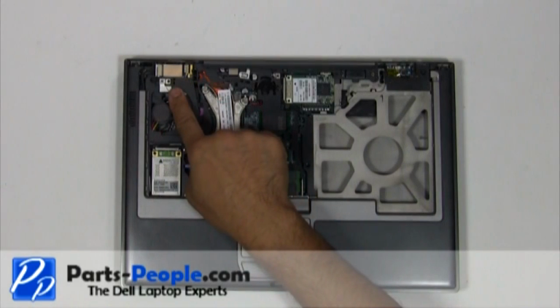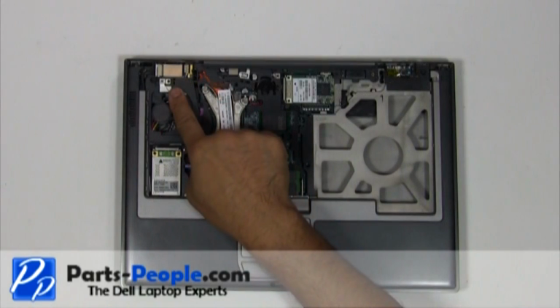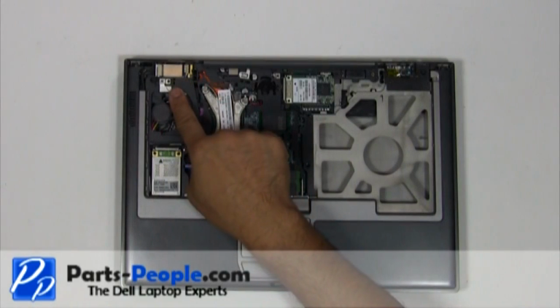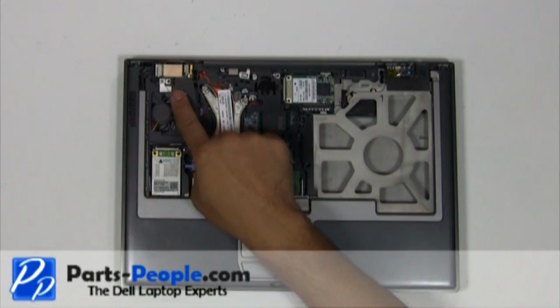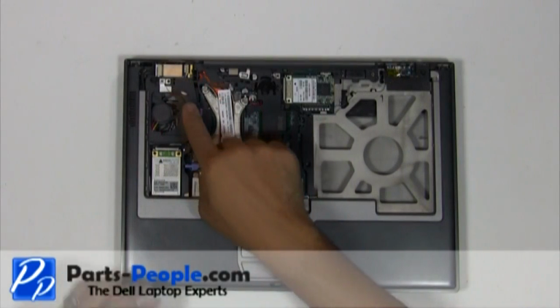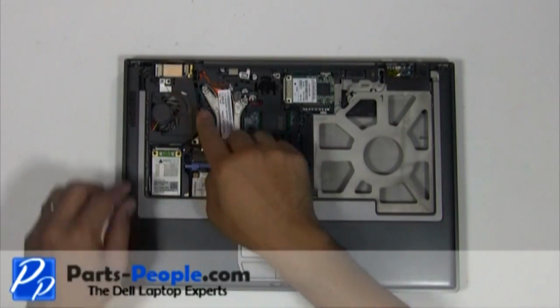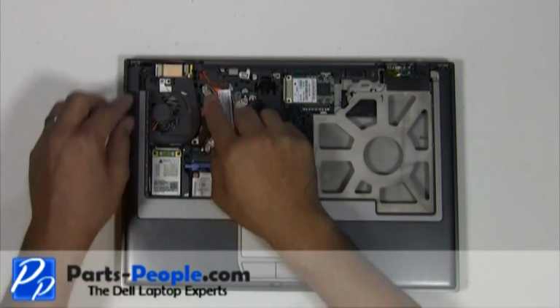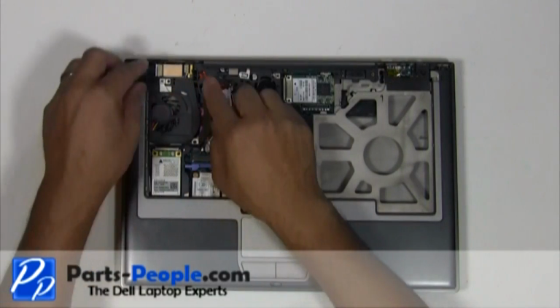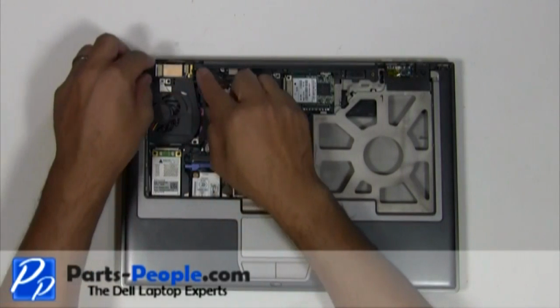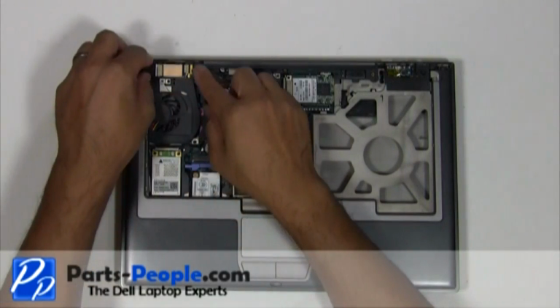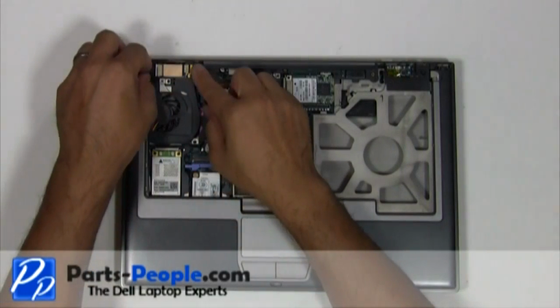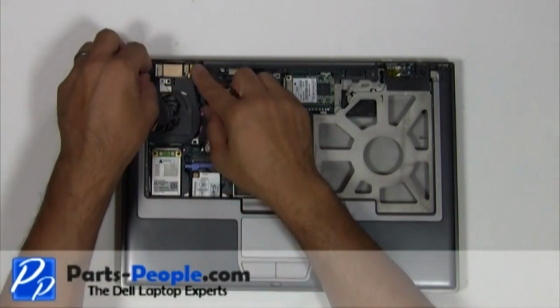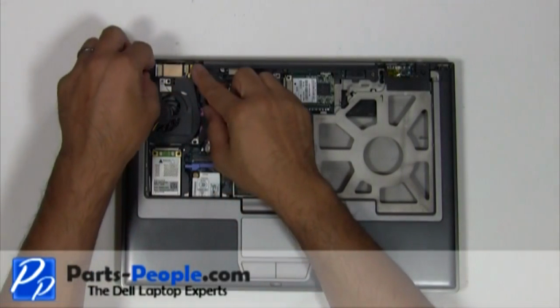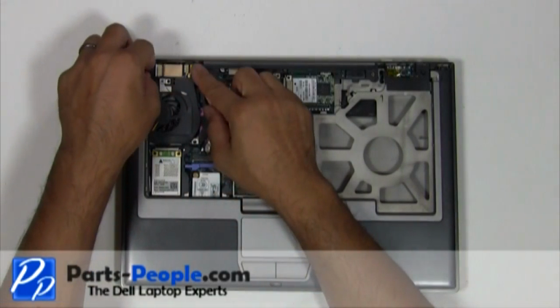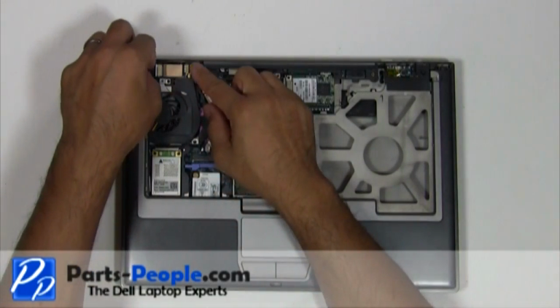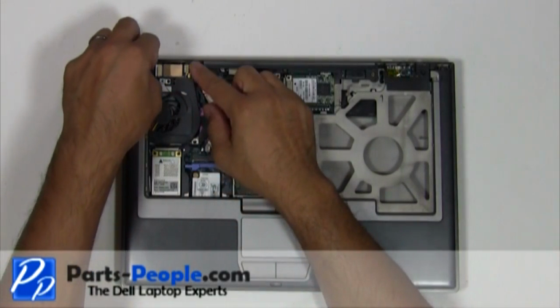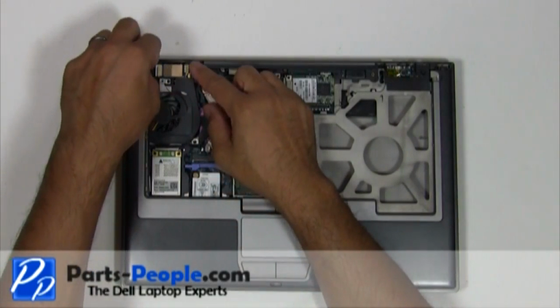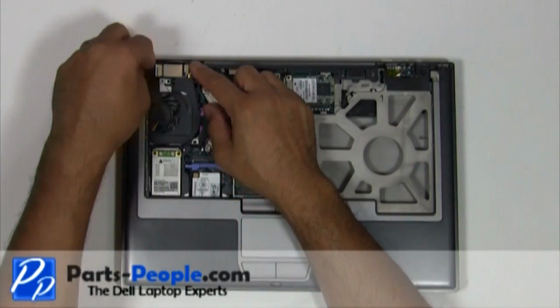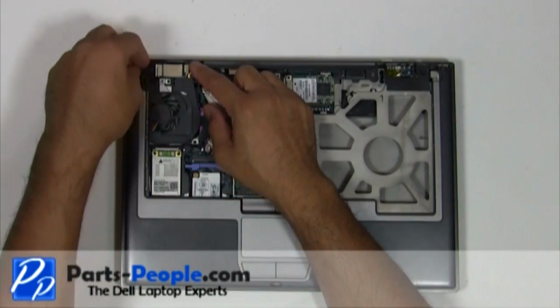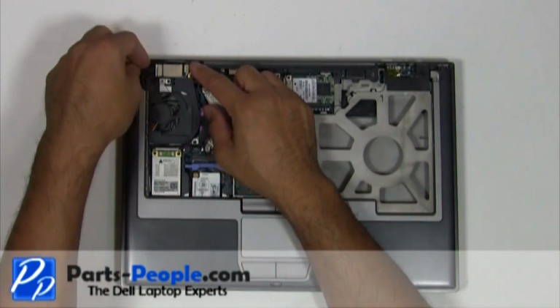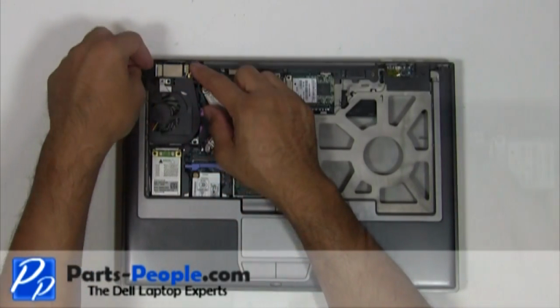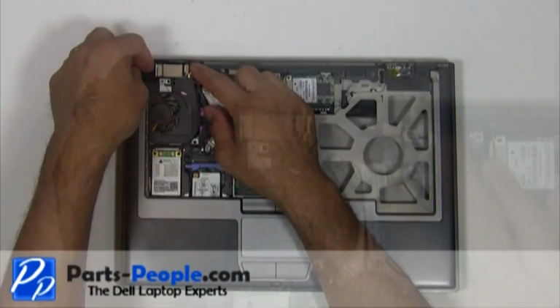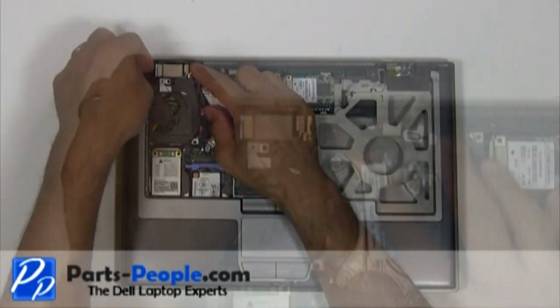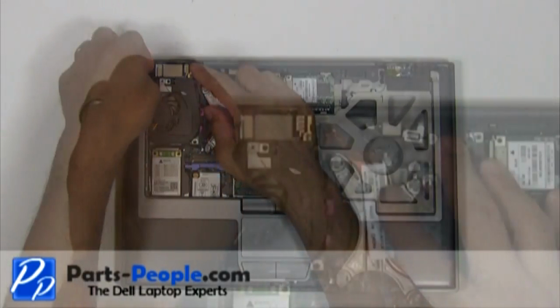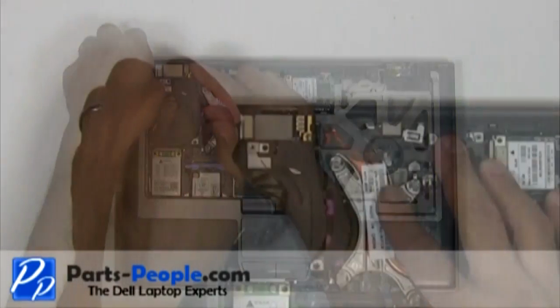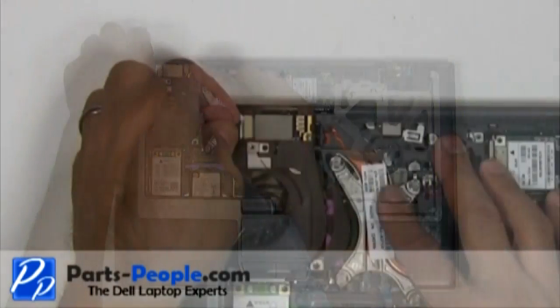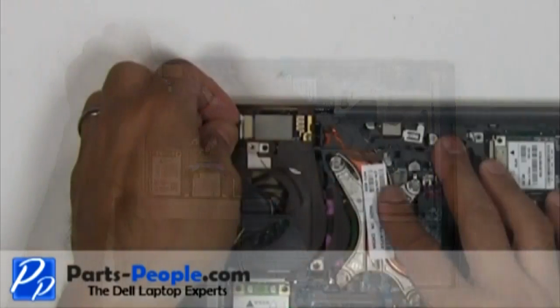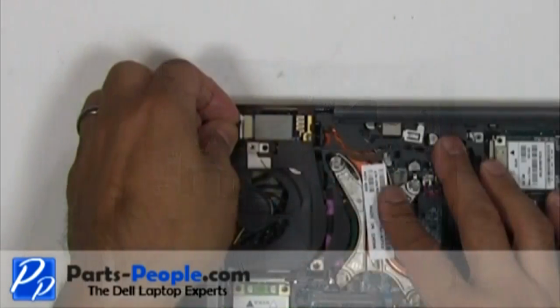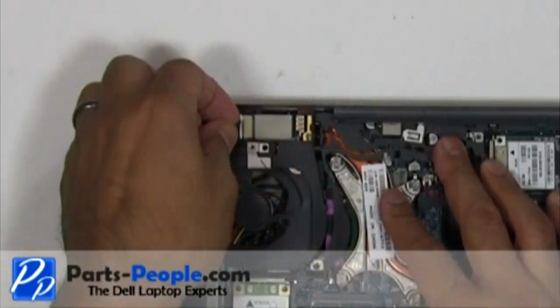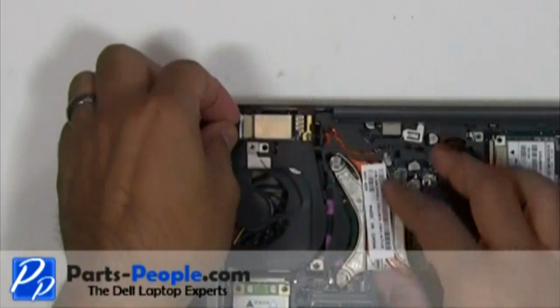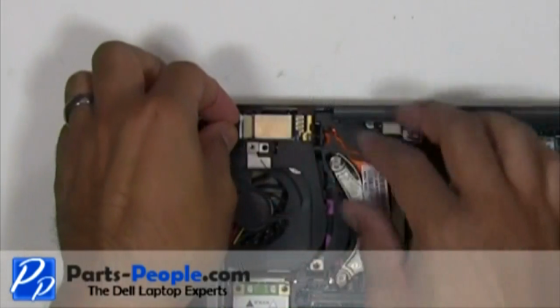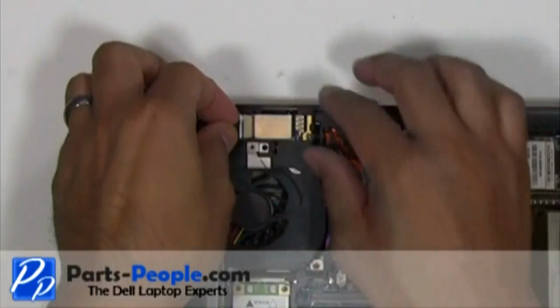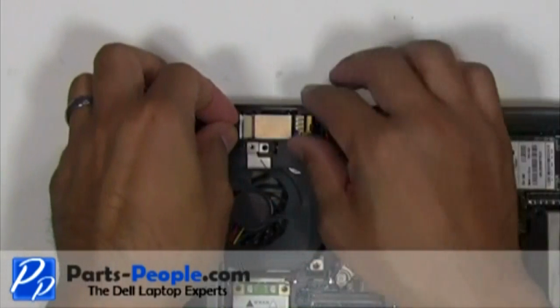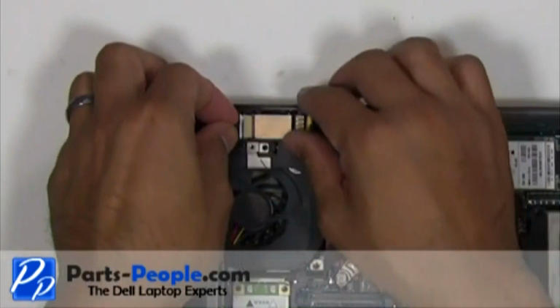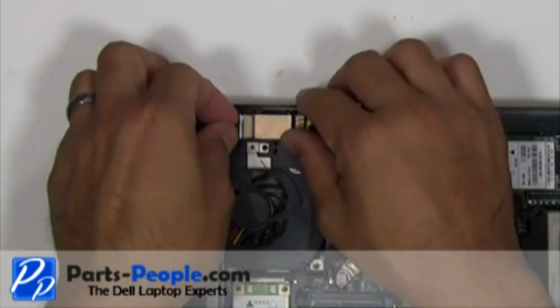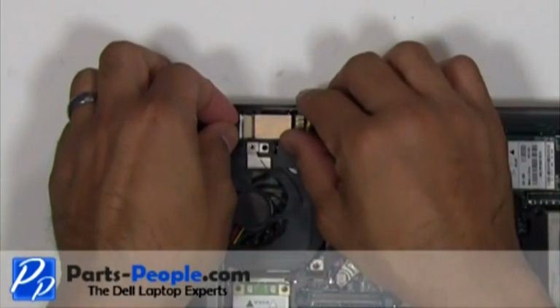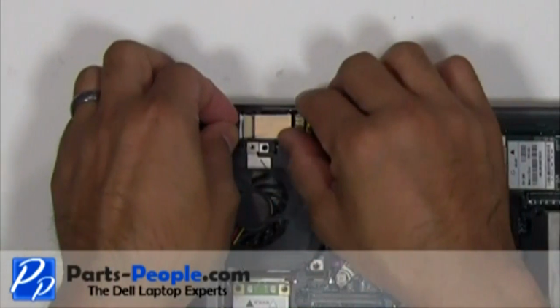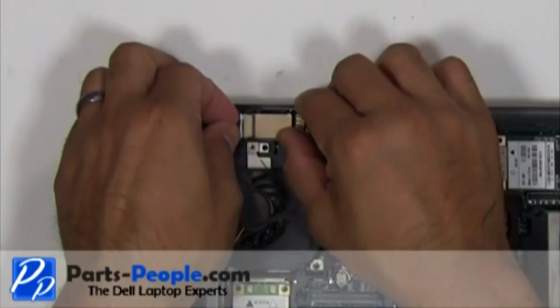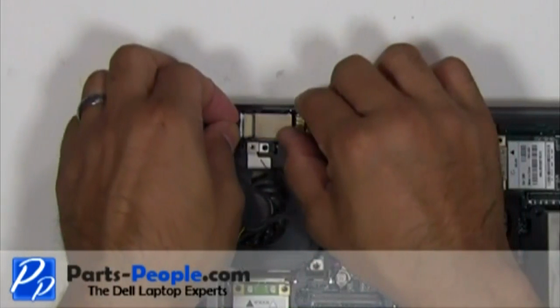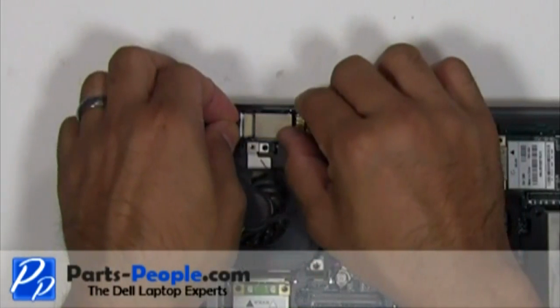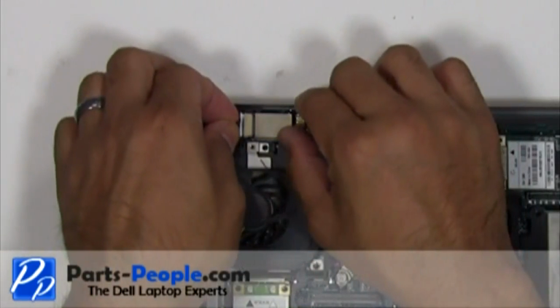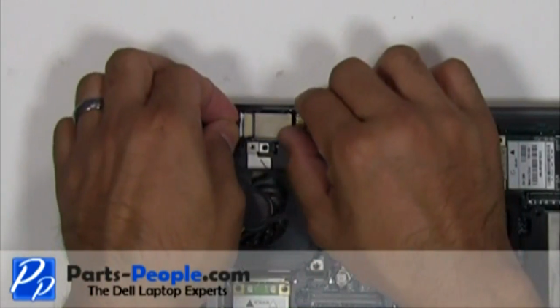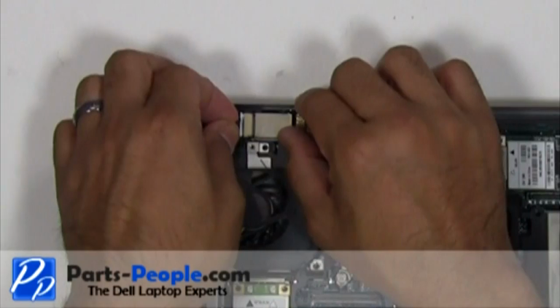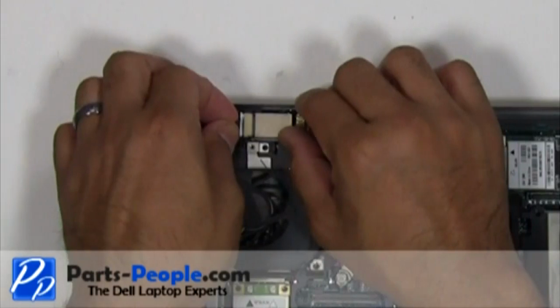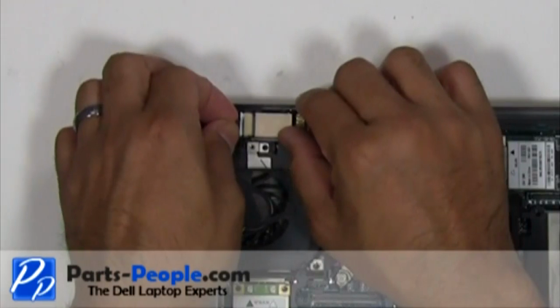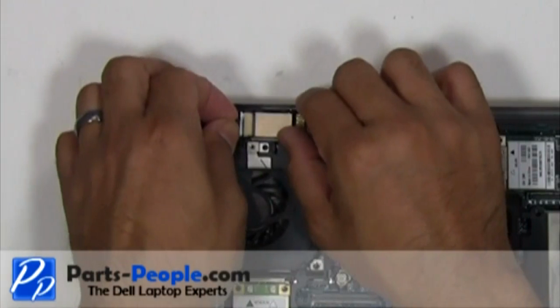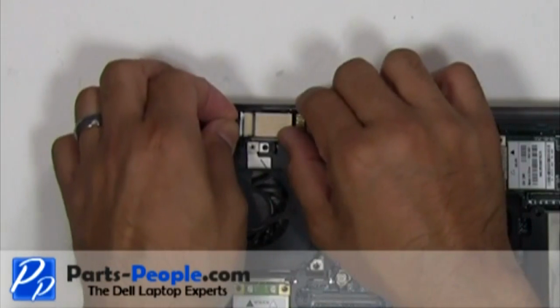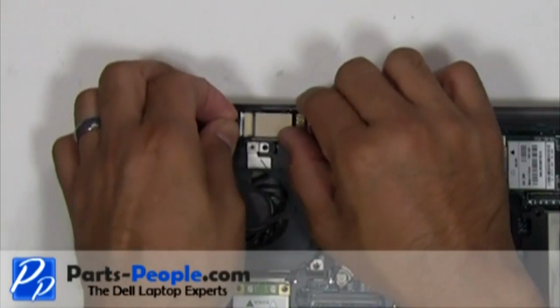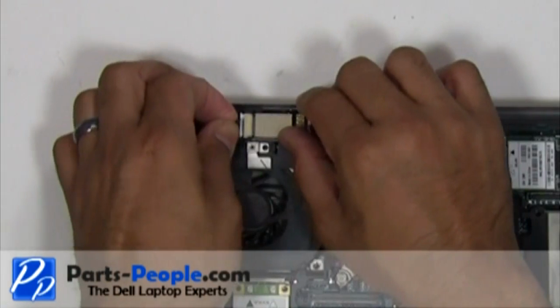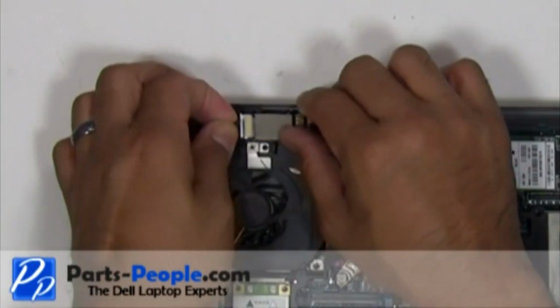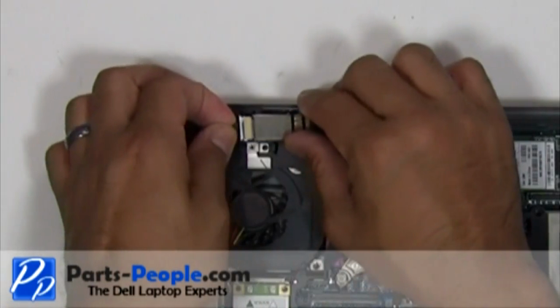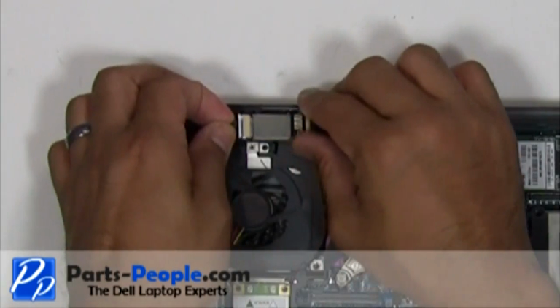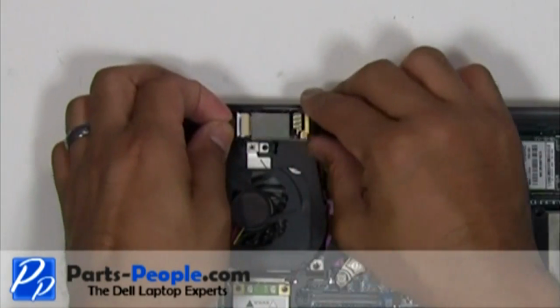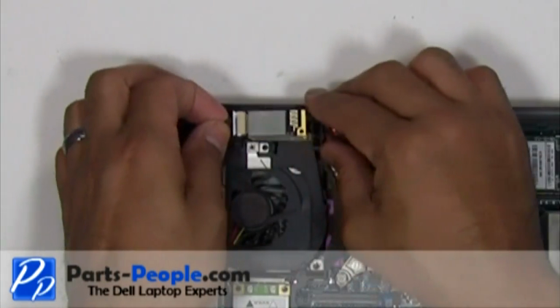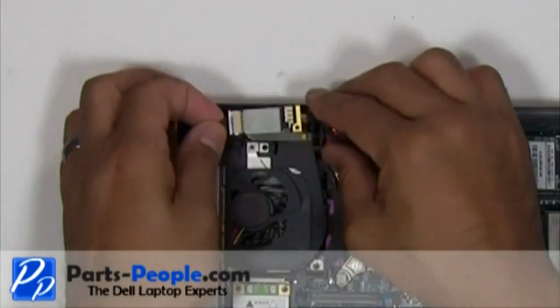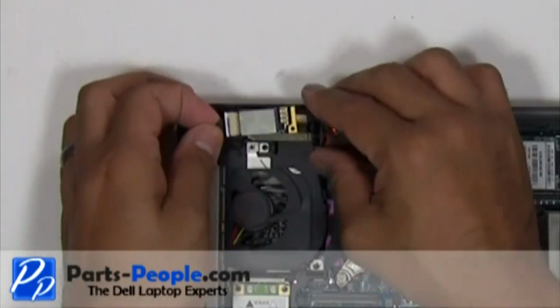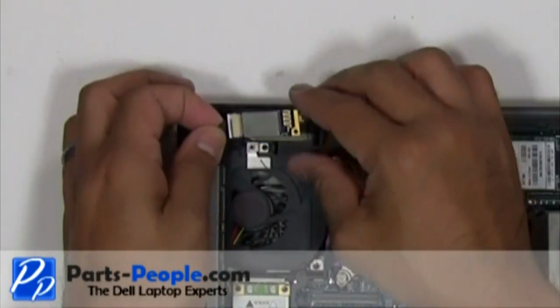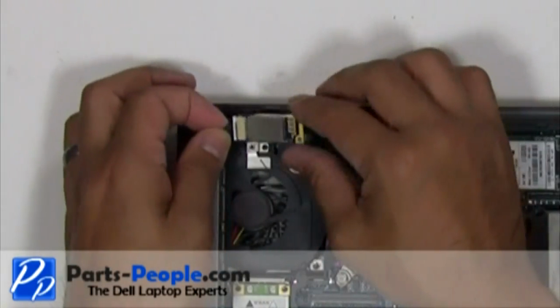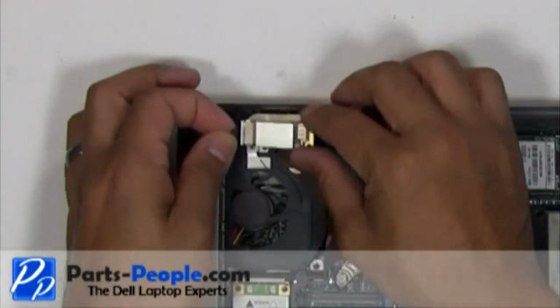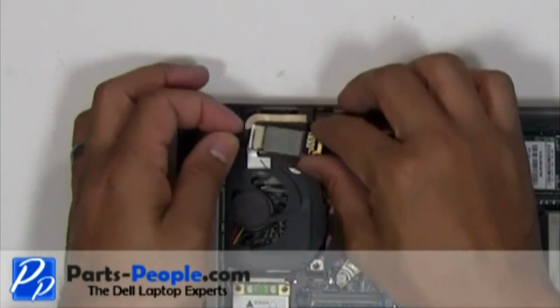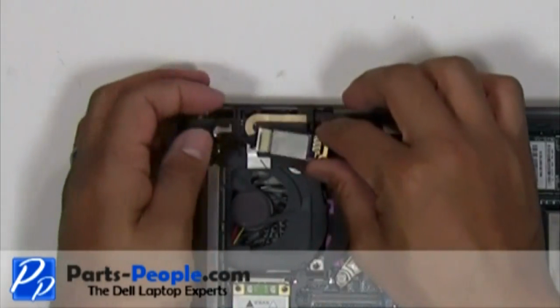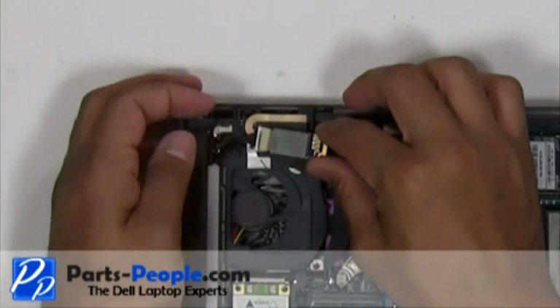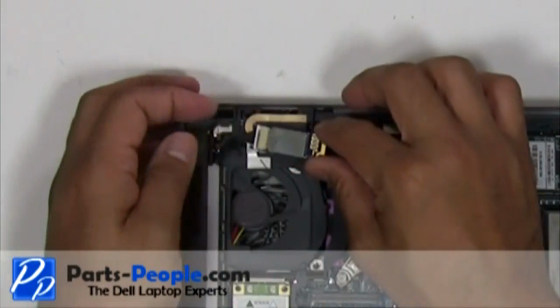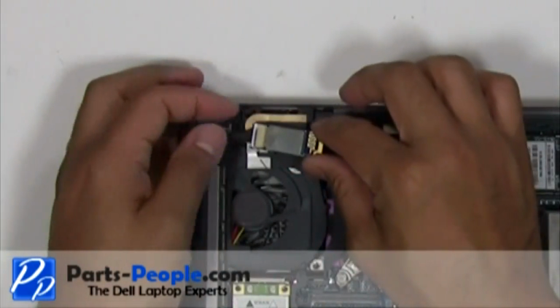Press the Bluetooth clip back. Slide the Bluetooth card away from the palm rest. Unplug the Bluetooth cable.